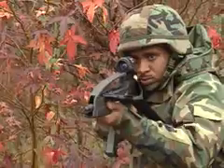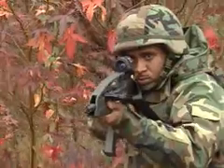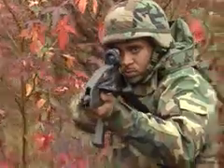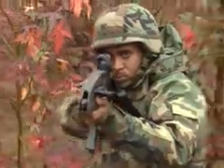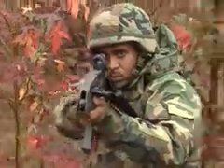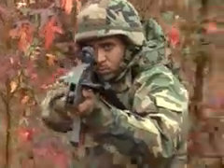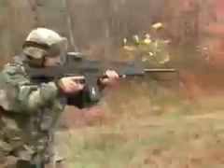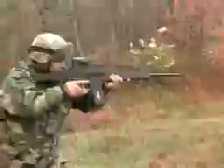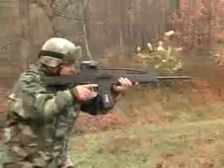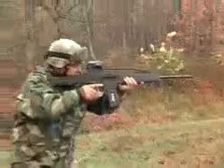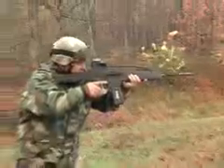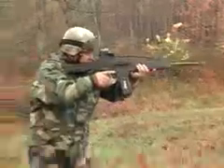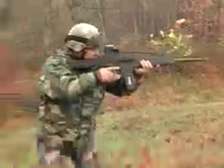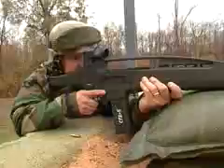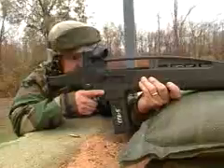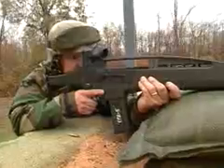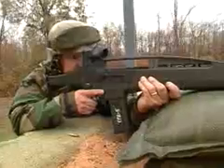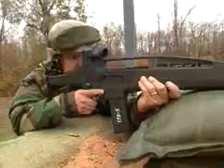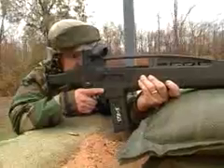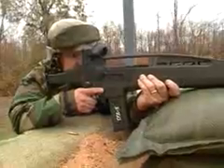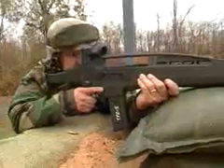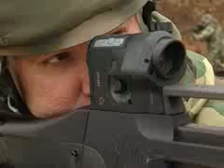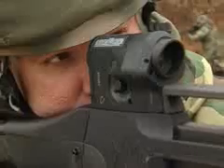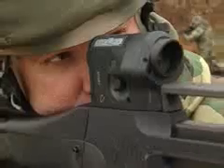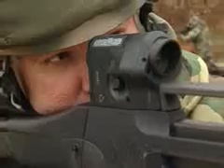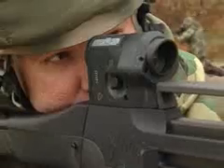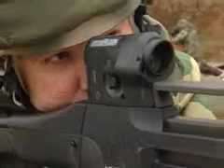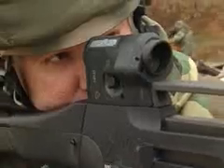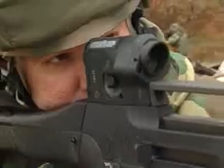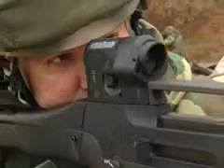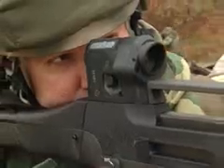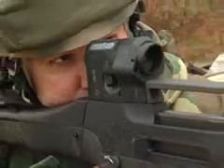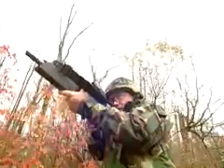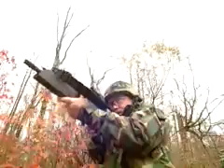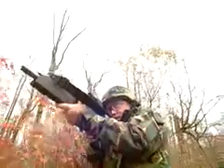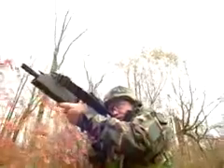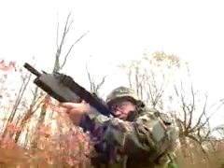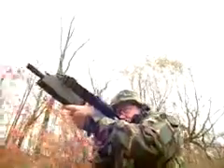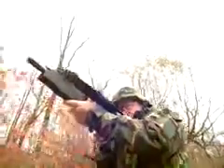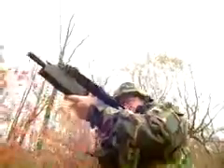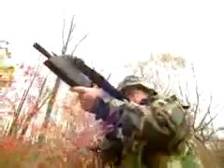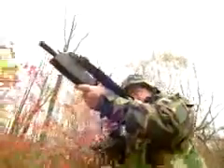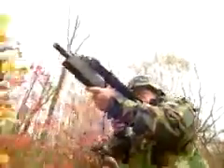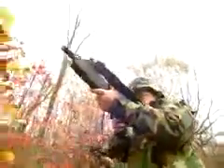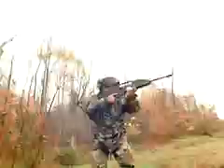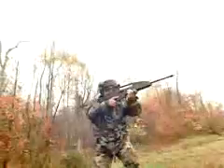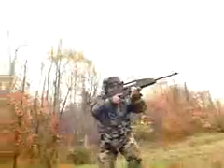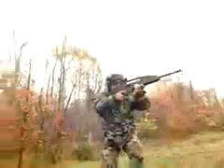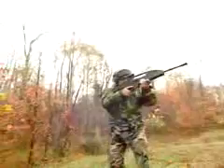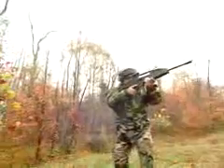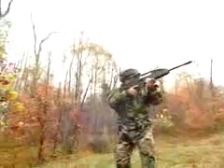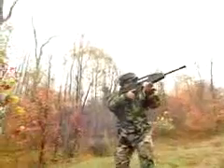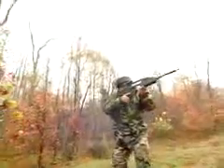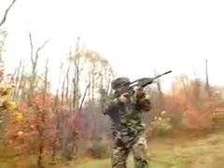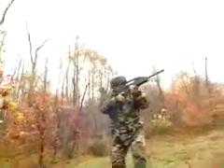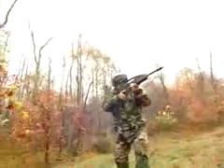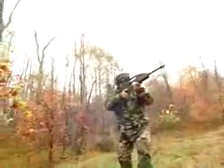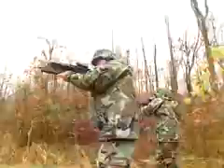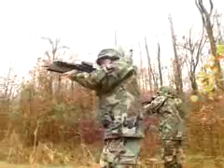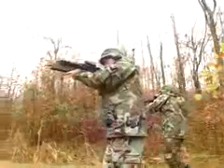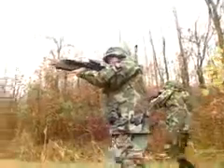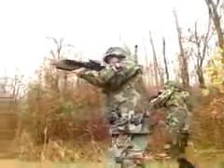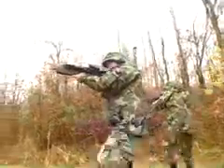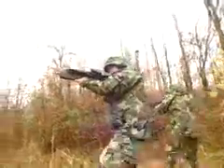Light, easy to clean, easy to tear down. Right now, it's the best thing to slice bread, you know?